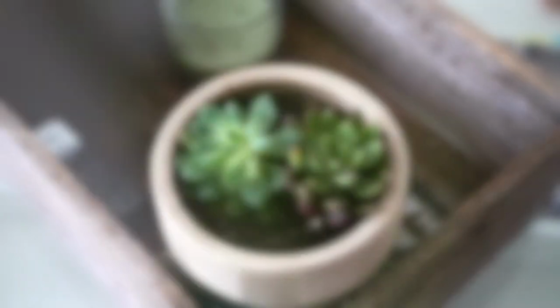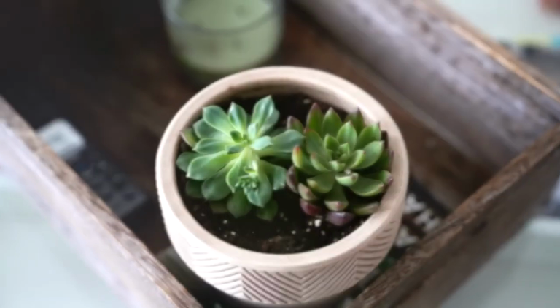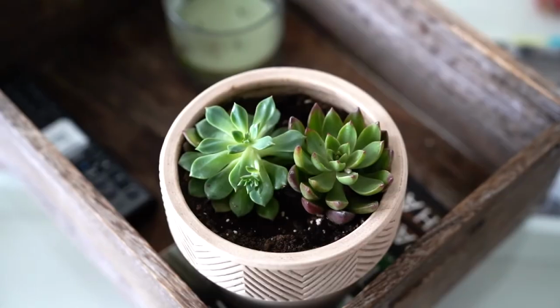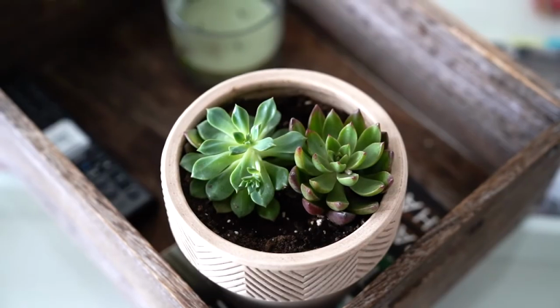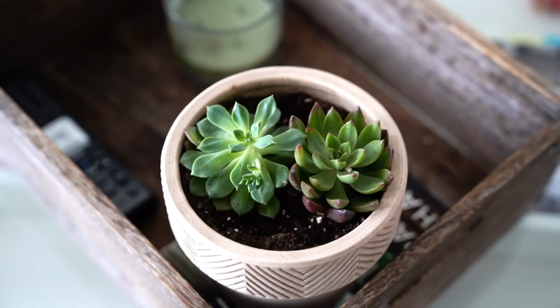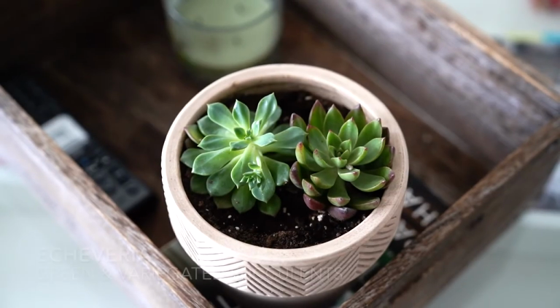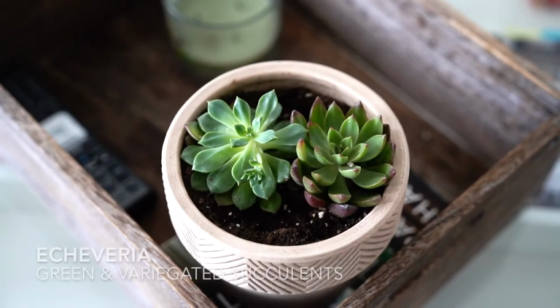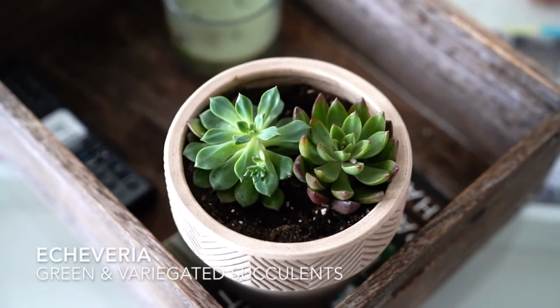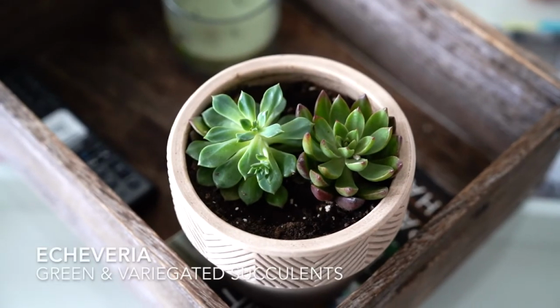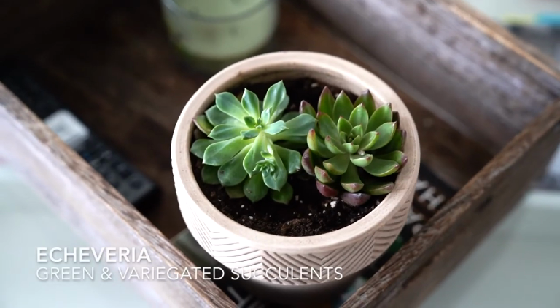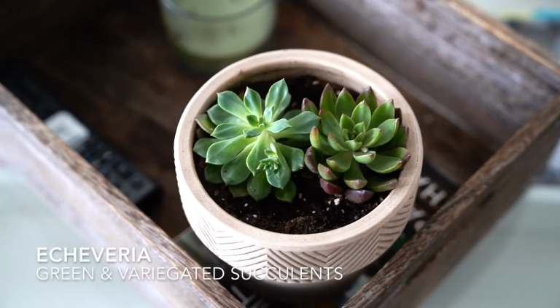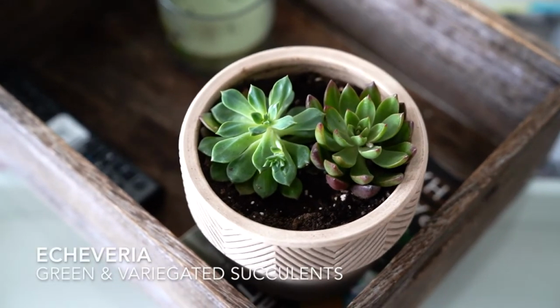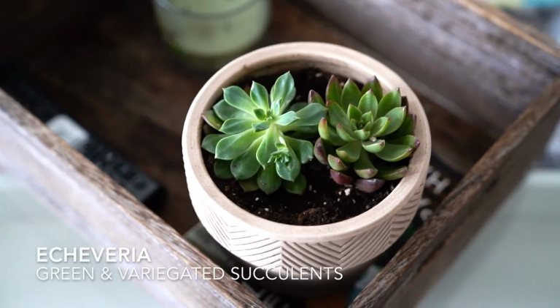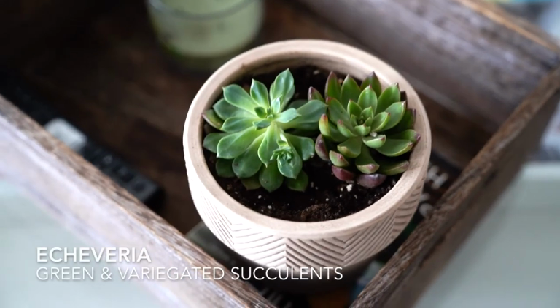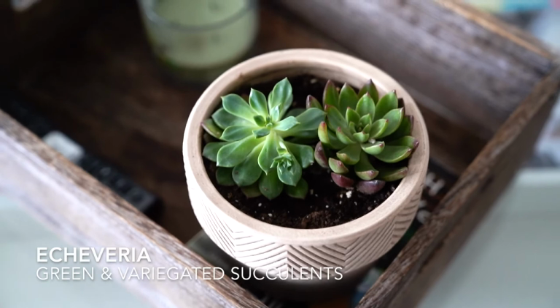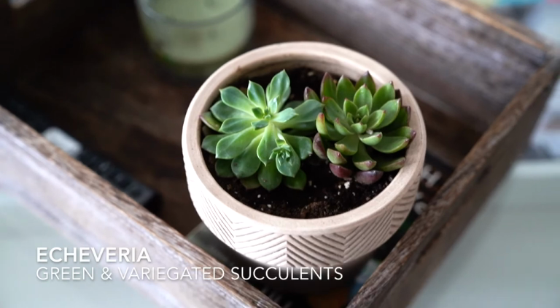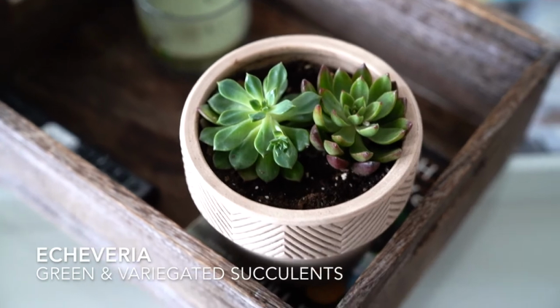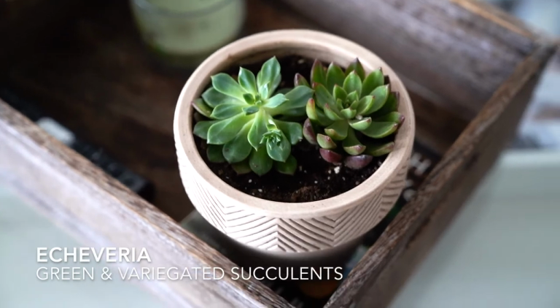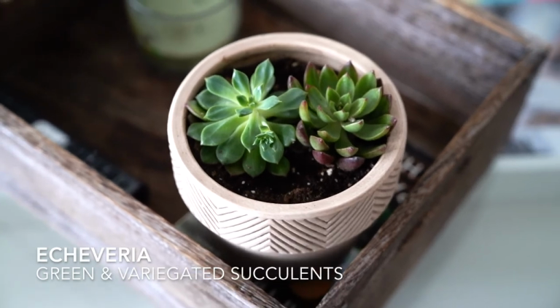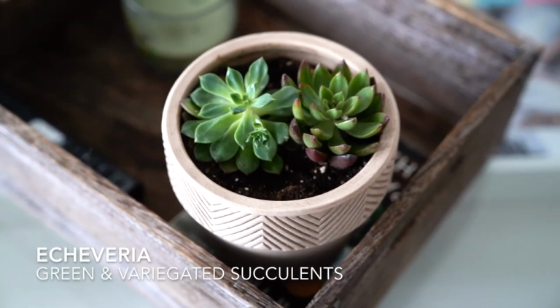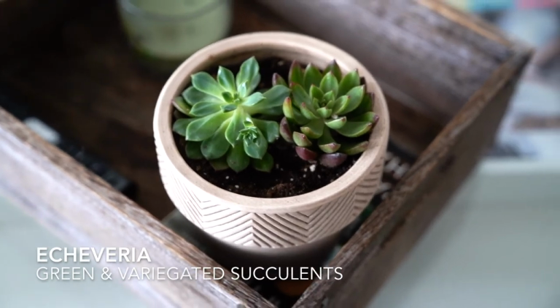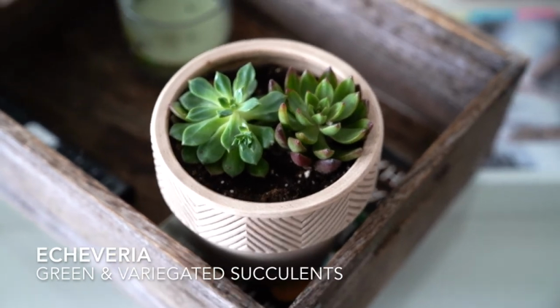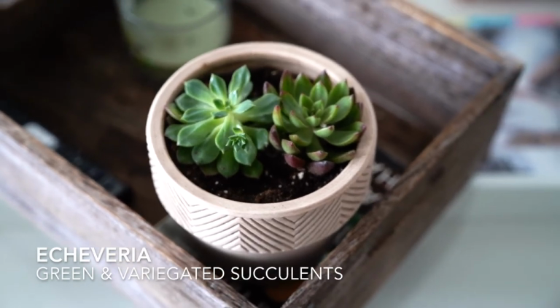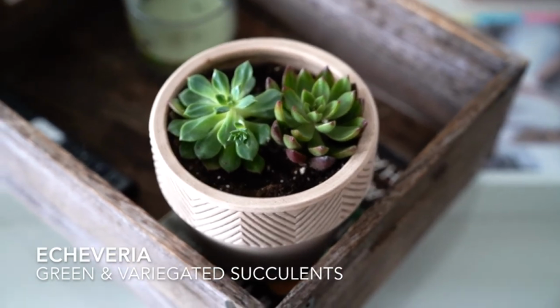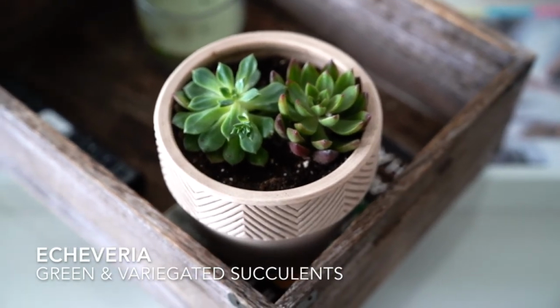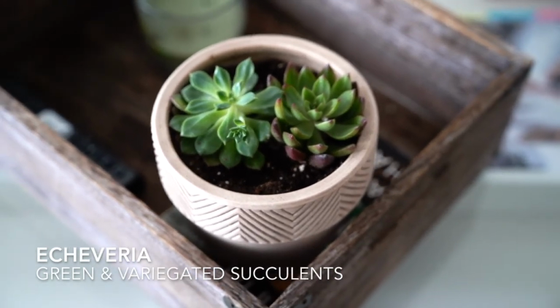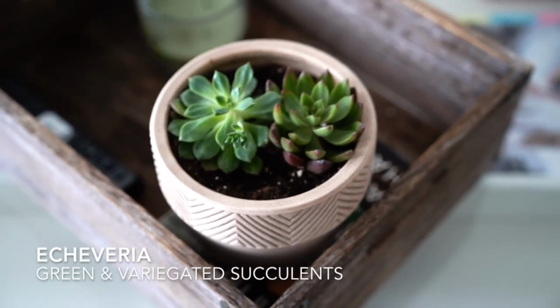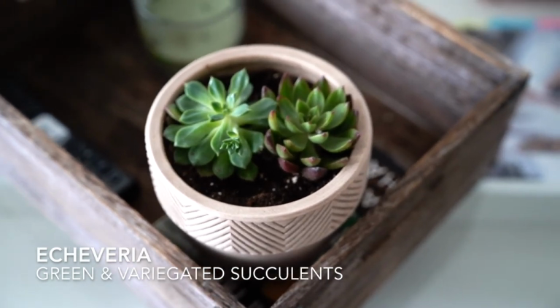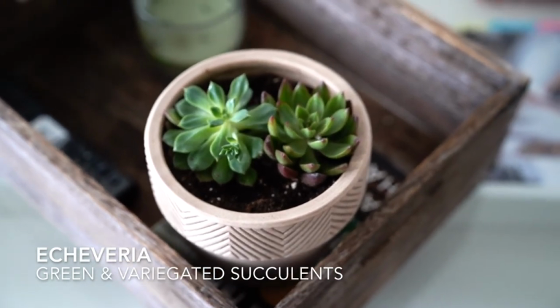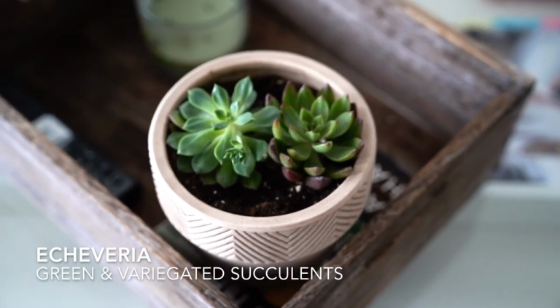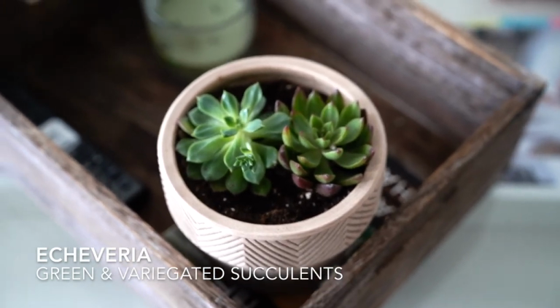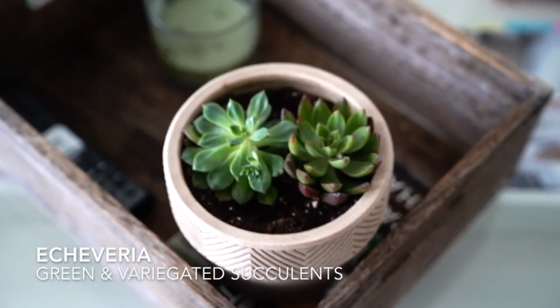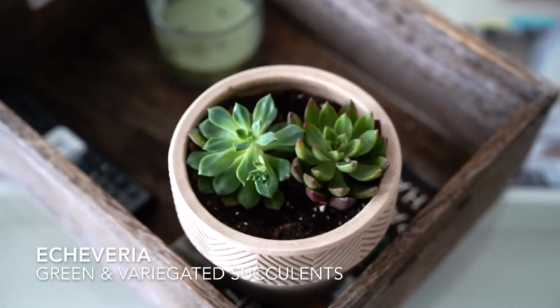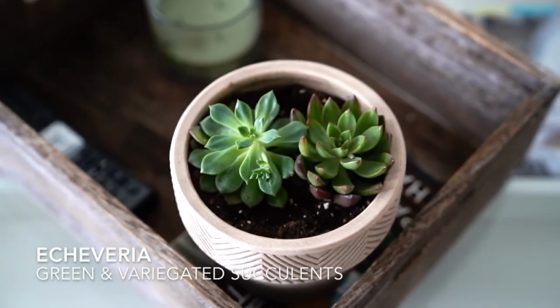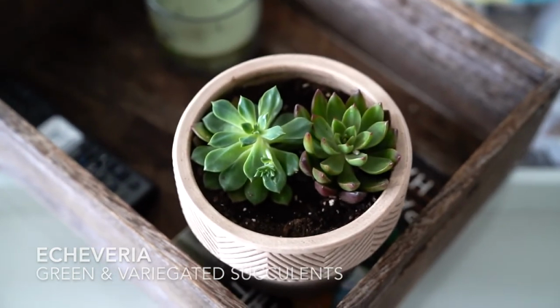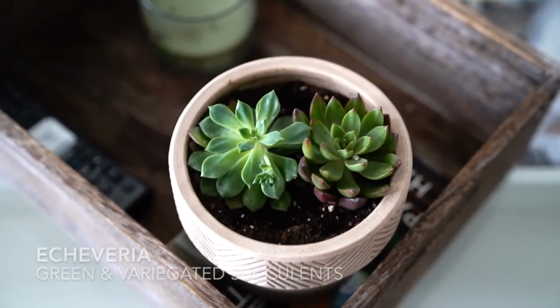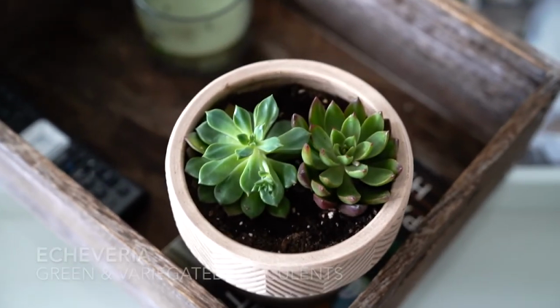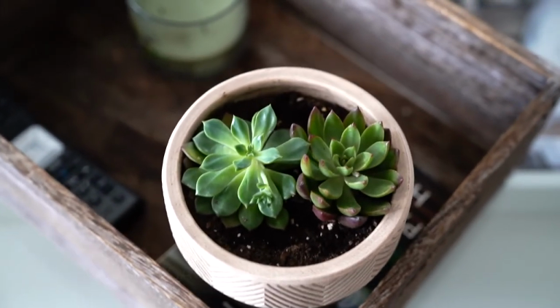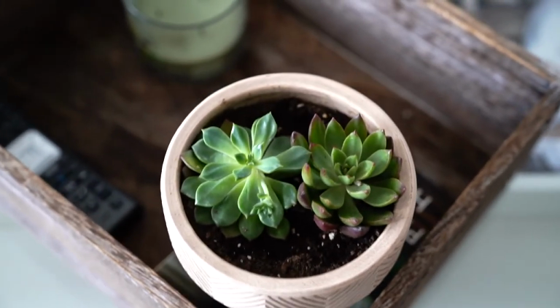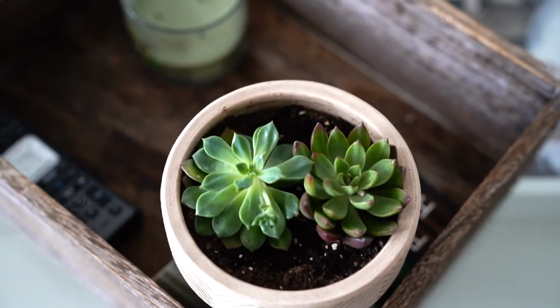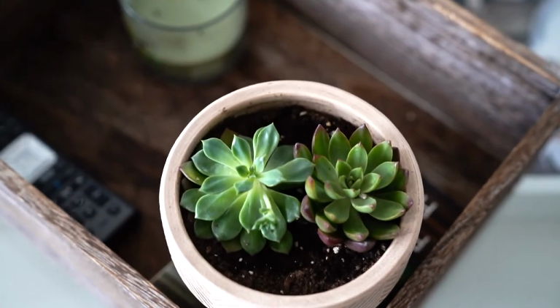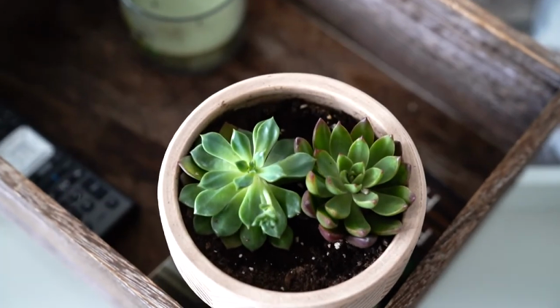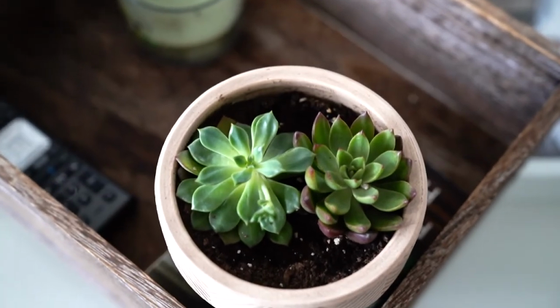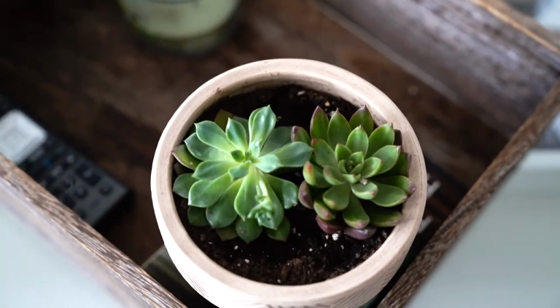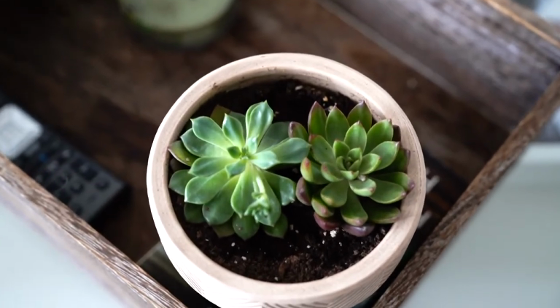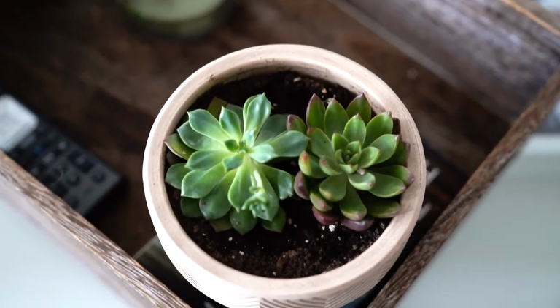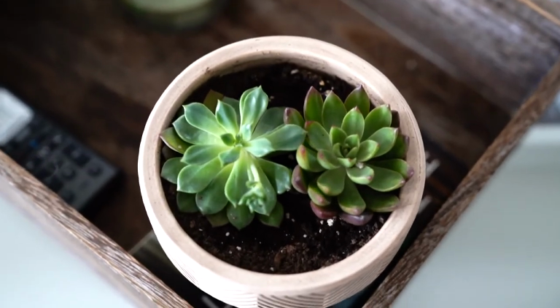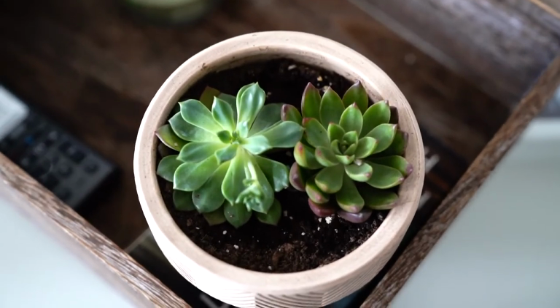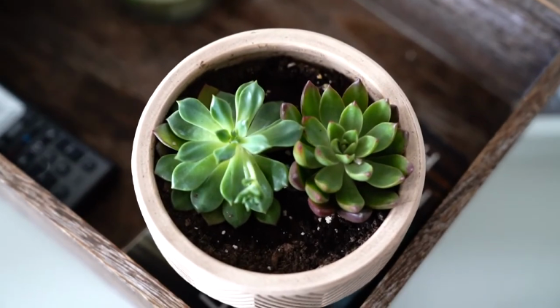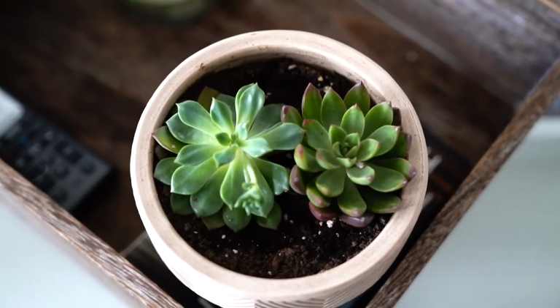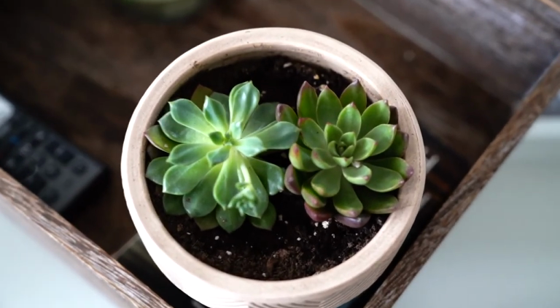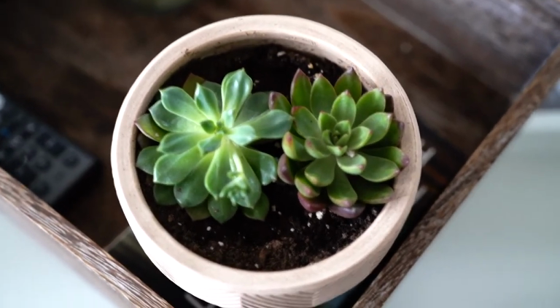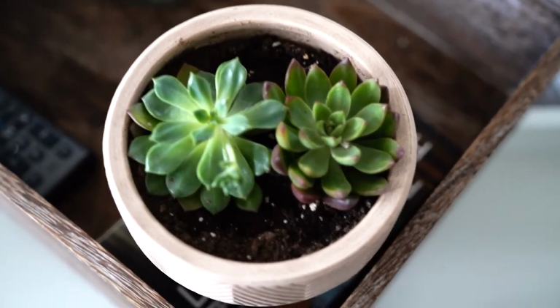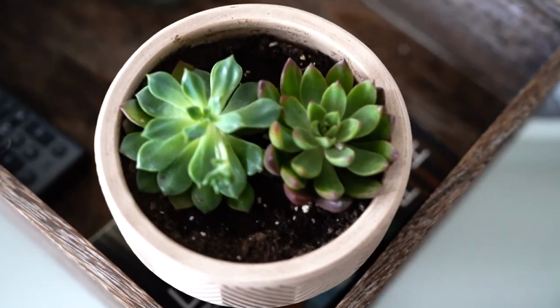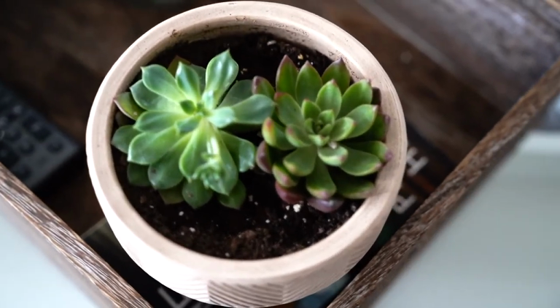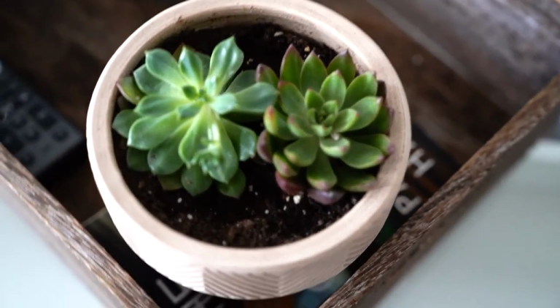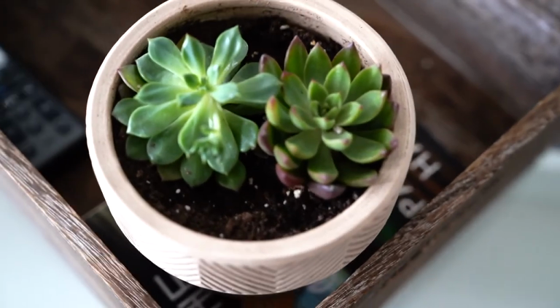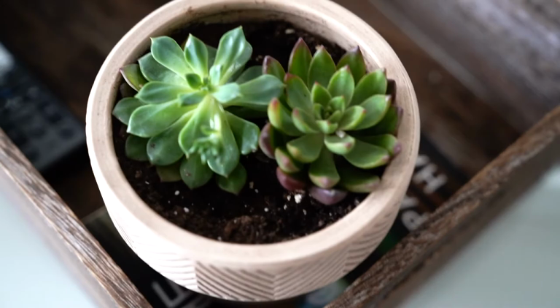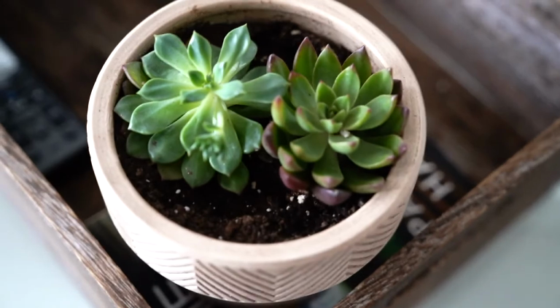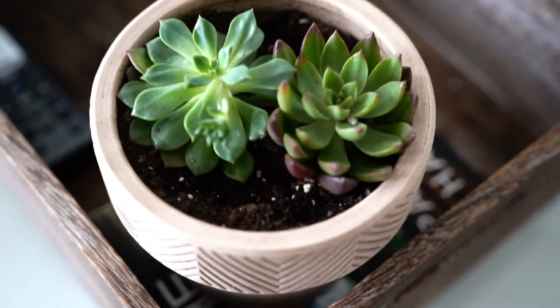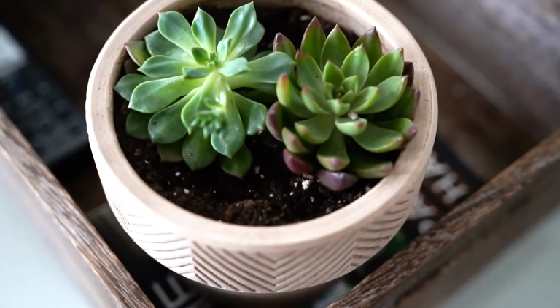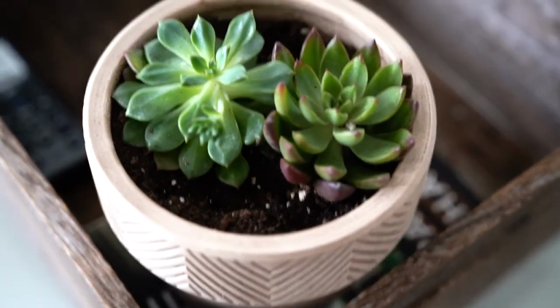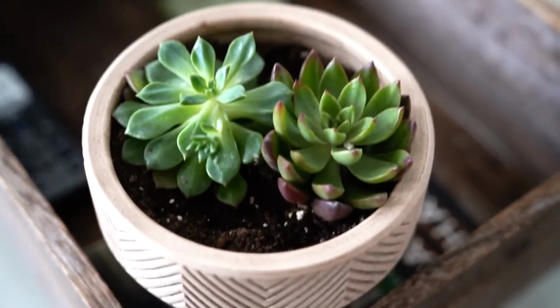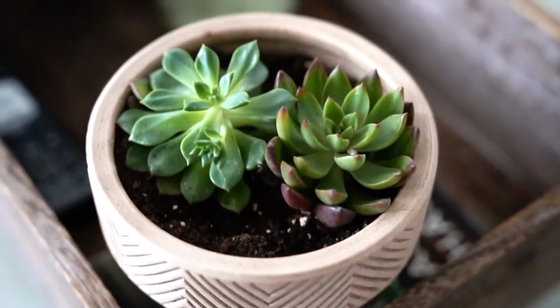I'm honestly not sure what kind of Echeveria these are other than really pretty ones. So if anybody knows, let me know in the comments.